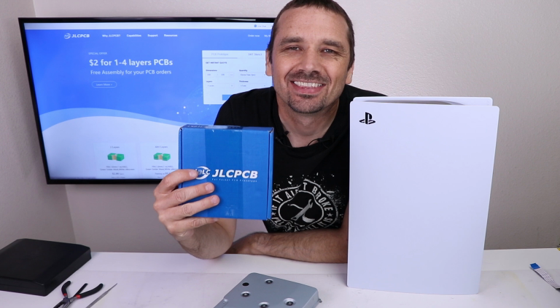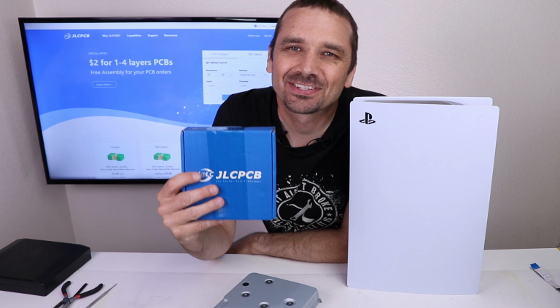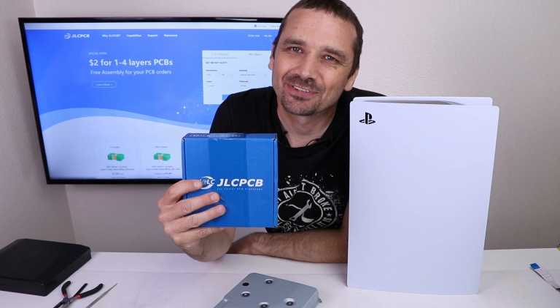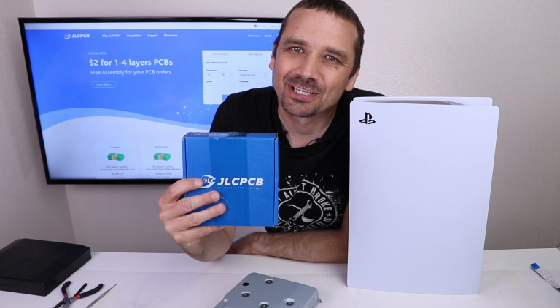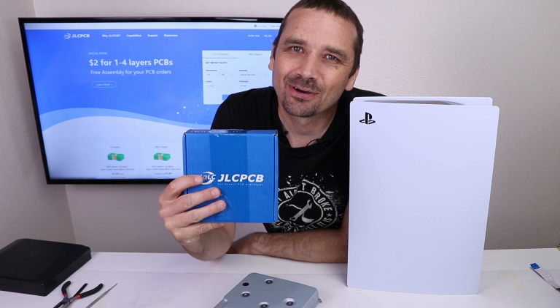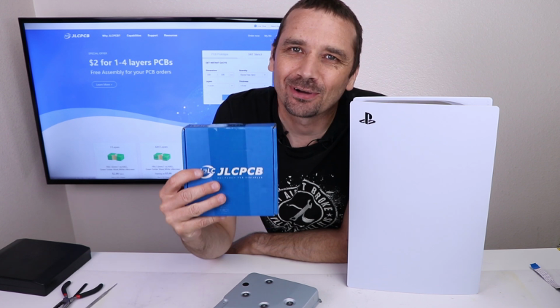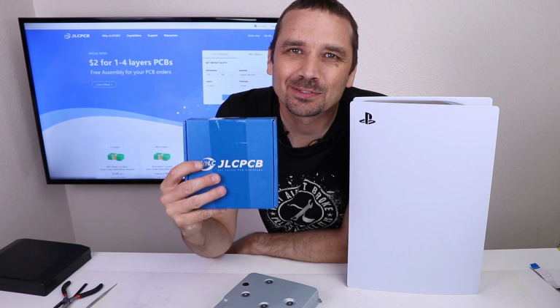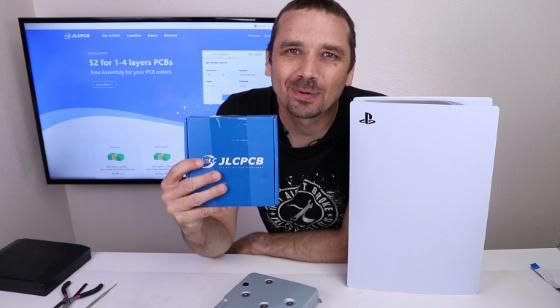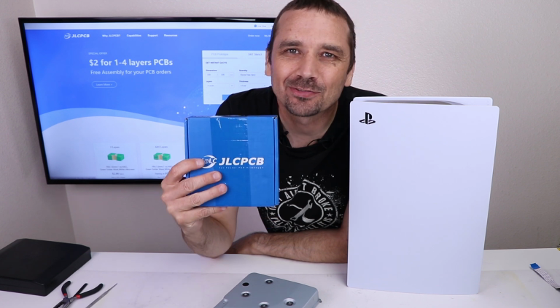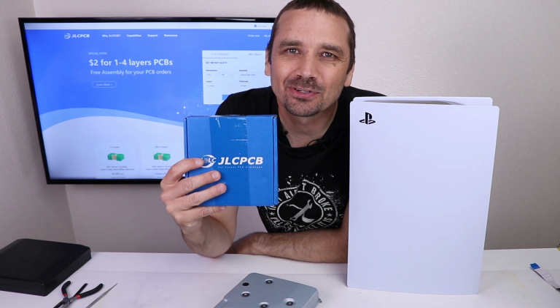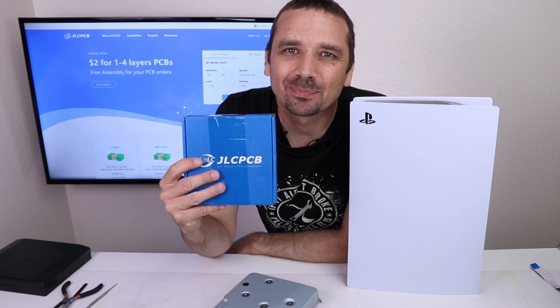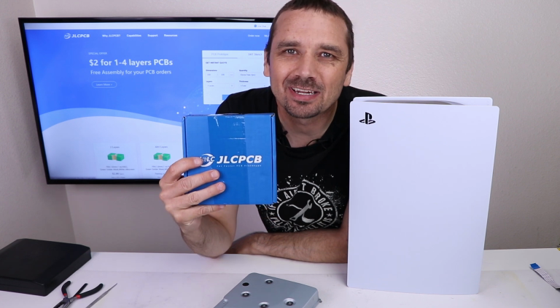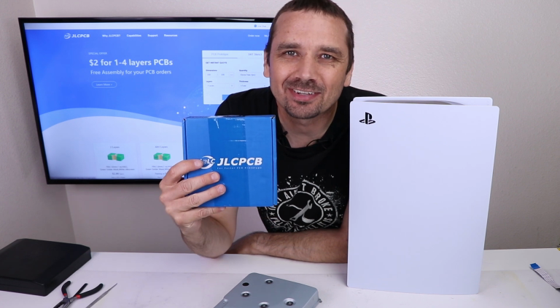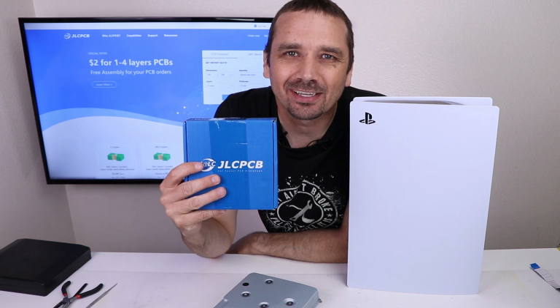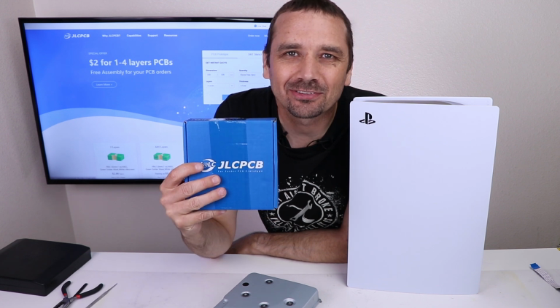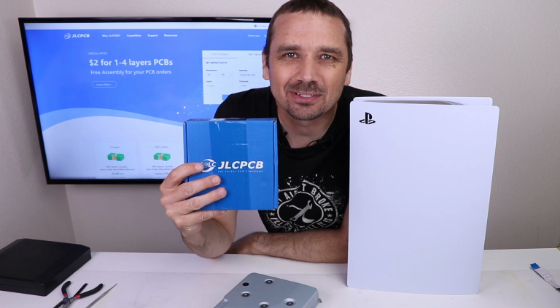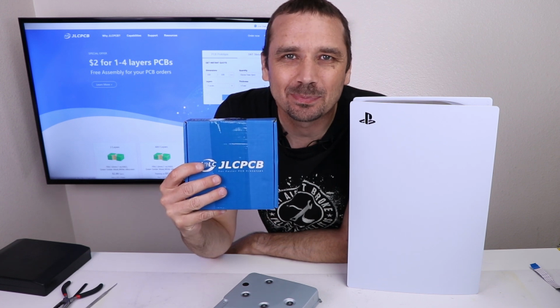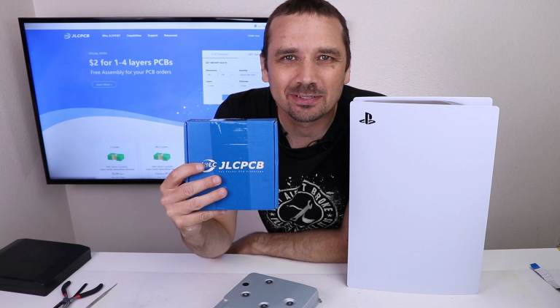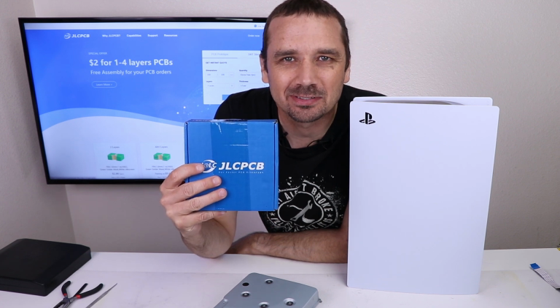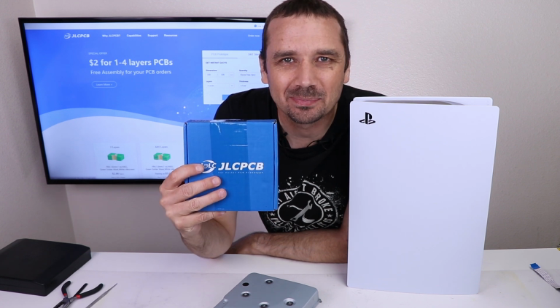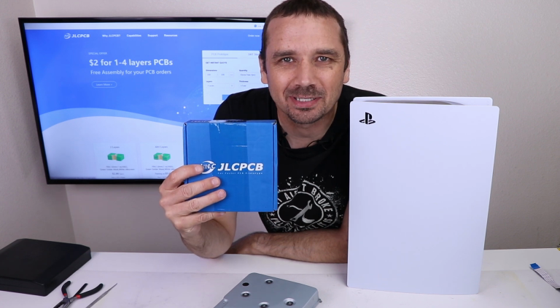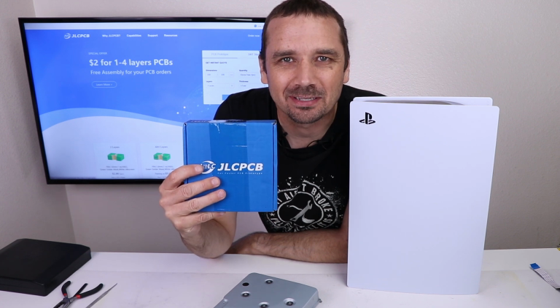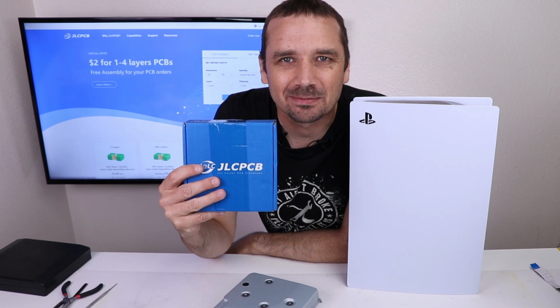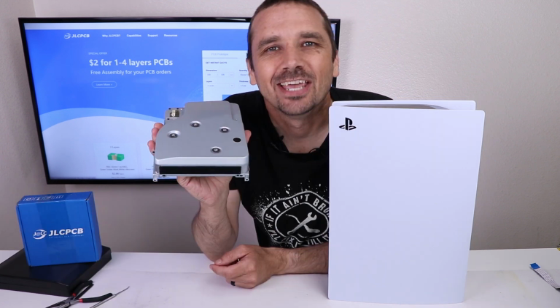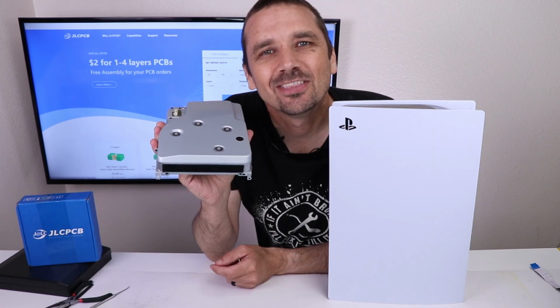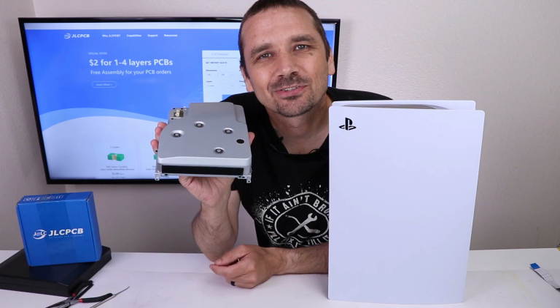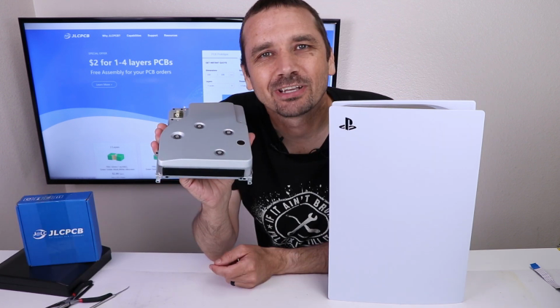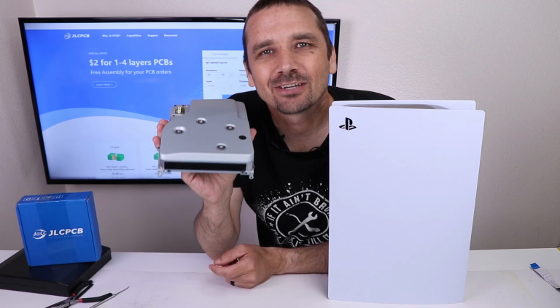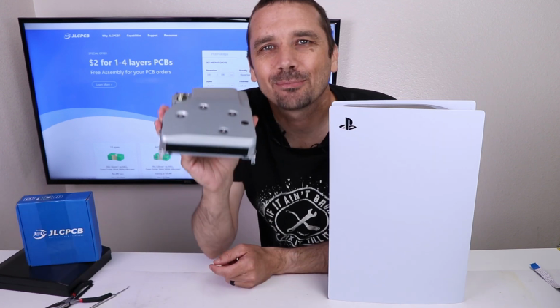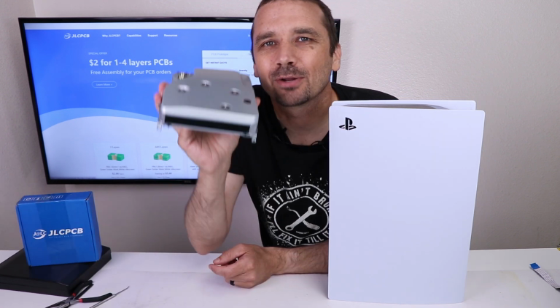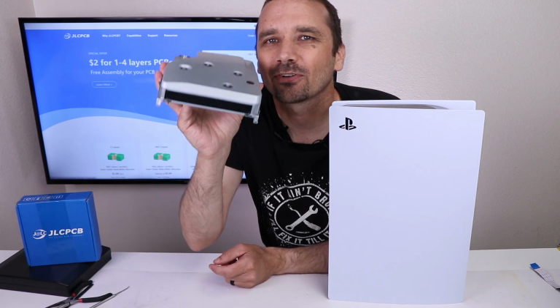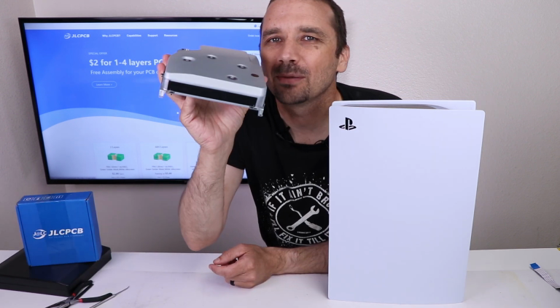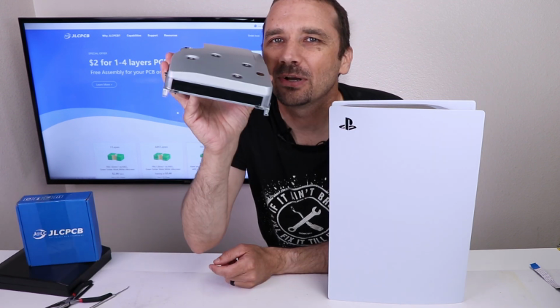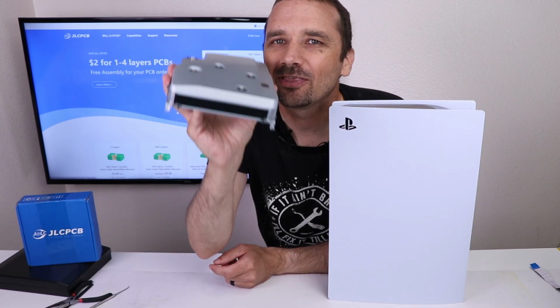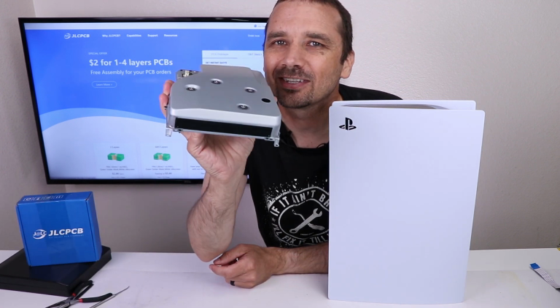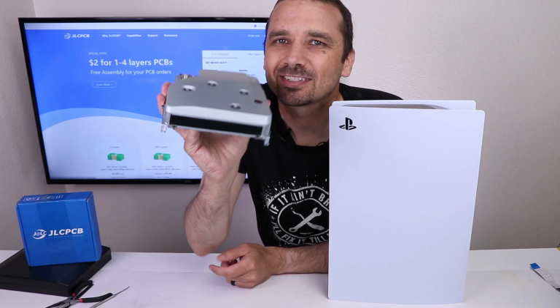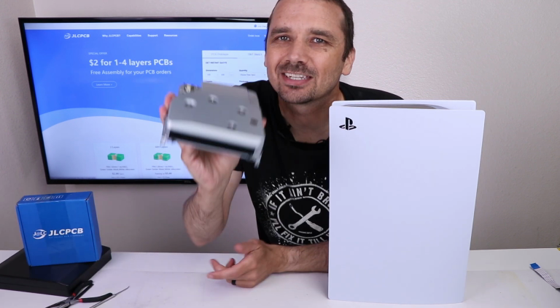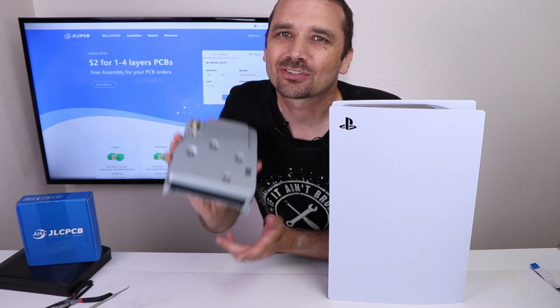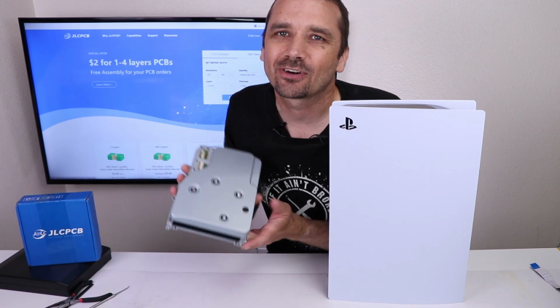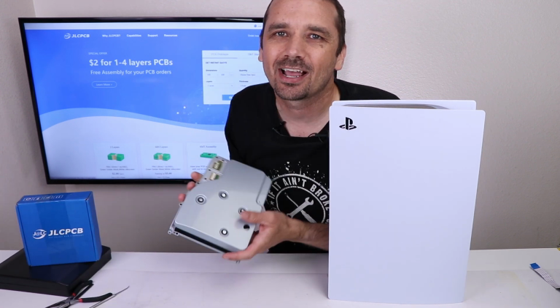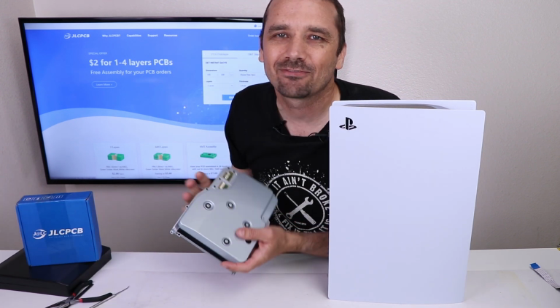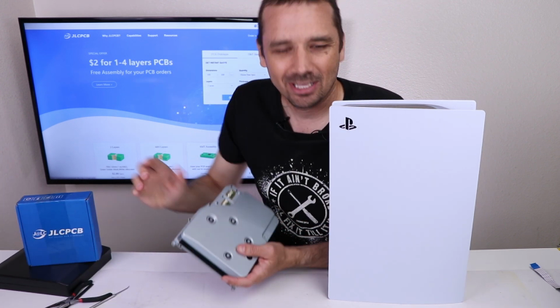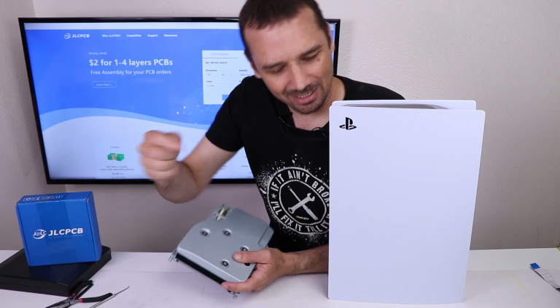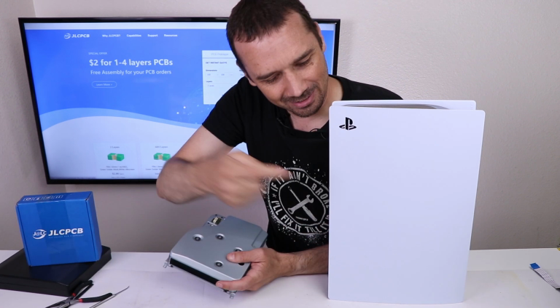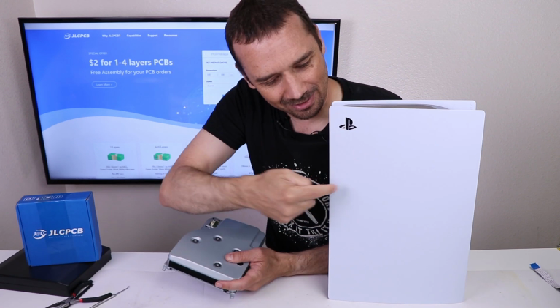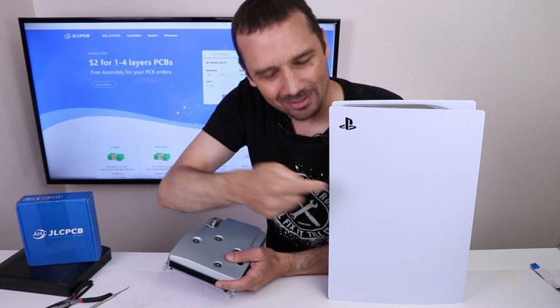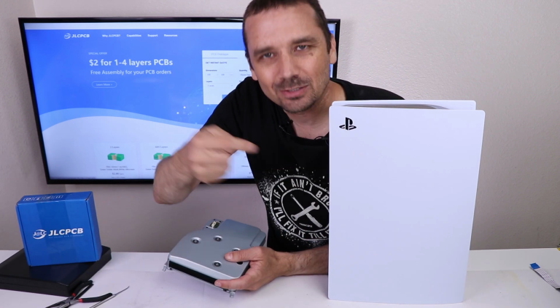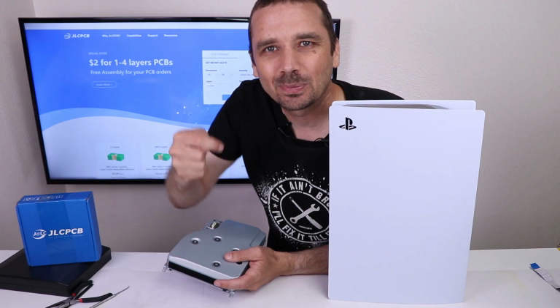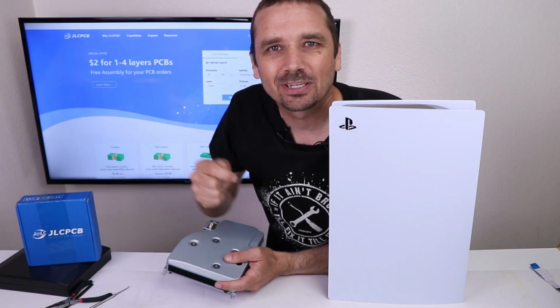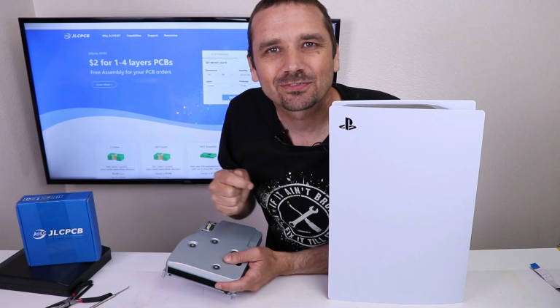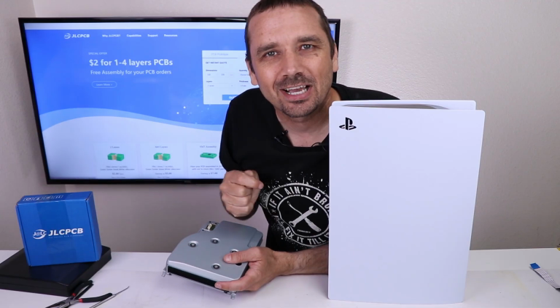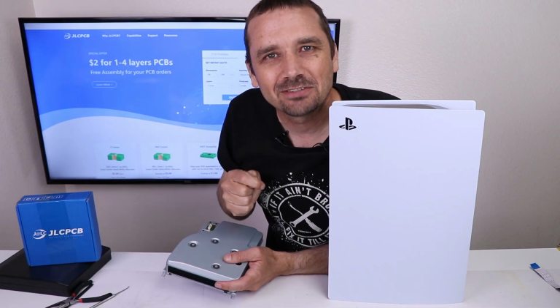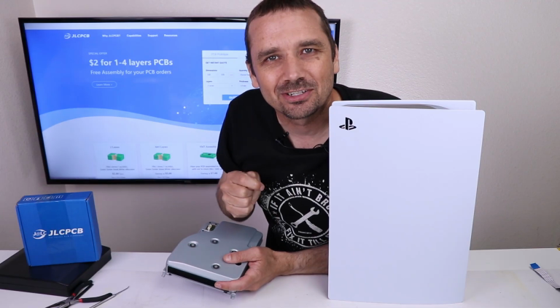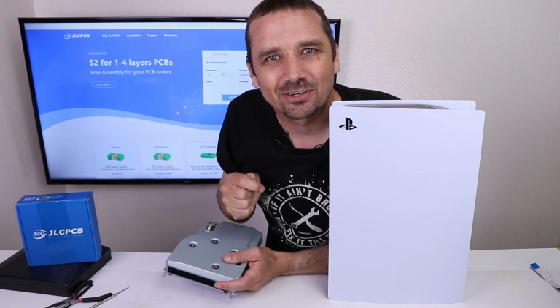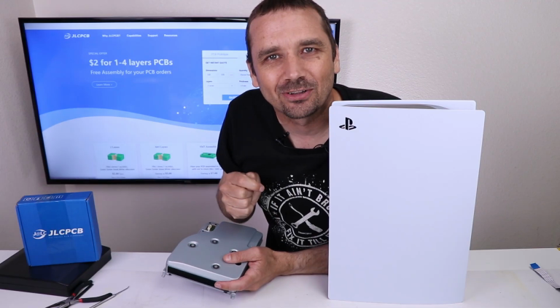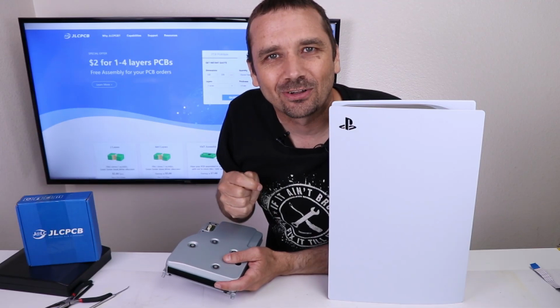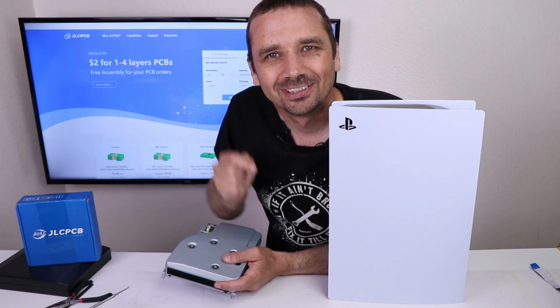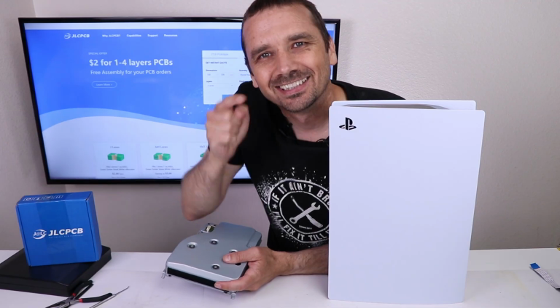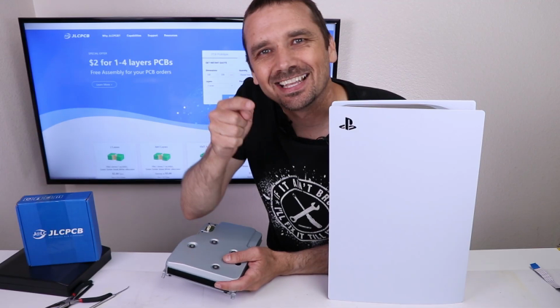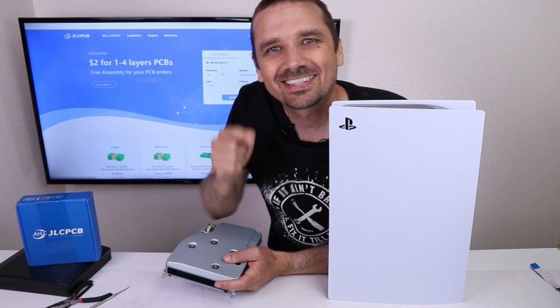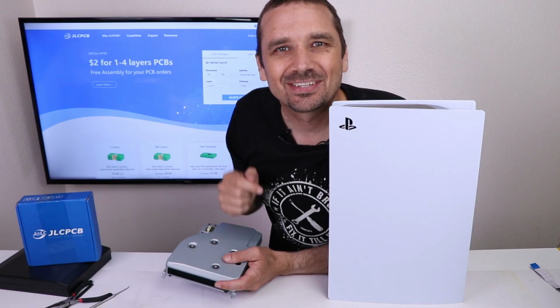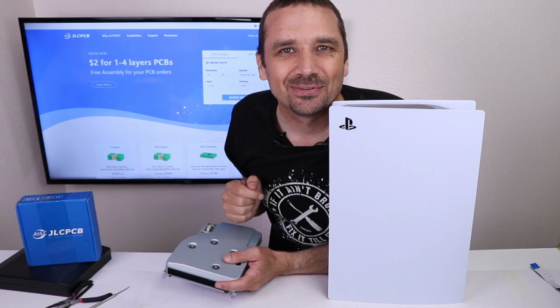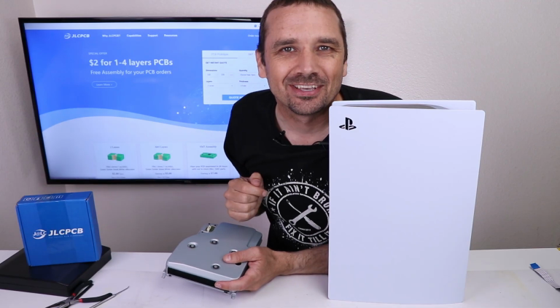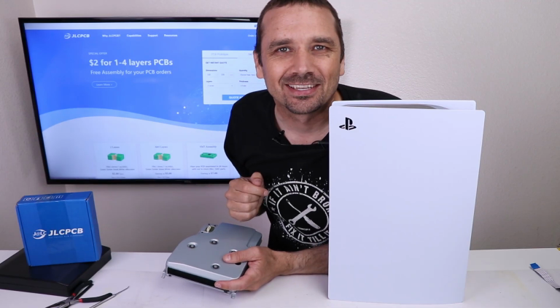This video is sponsored by JLCPCB. In this video, I'm going to try and put this disk drive into this PS5 Digital. Let's do this!